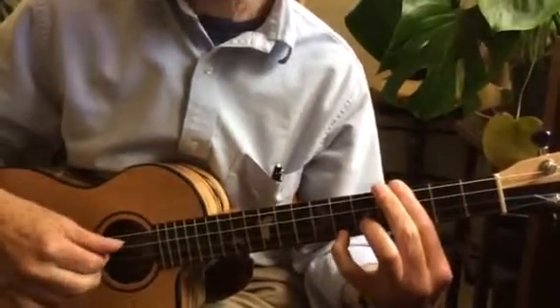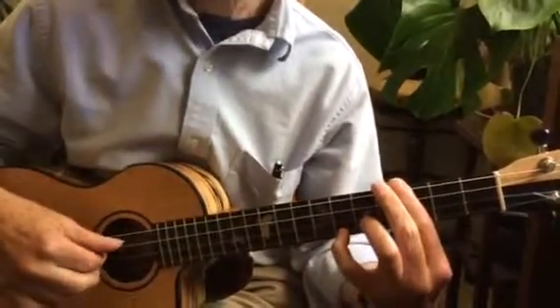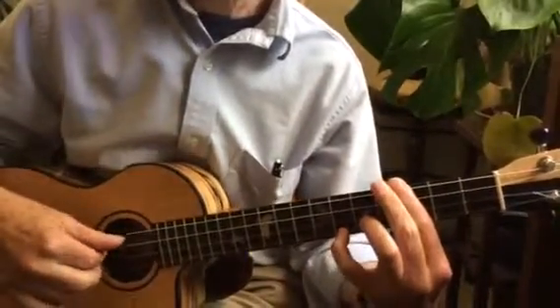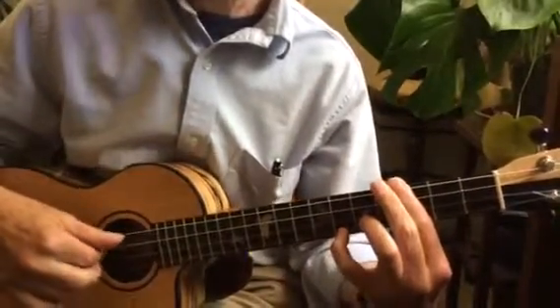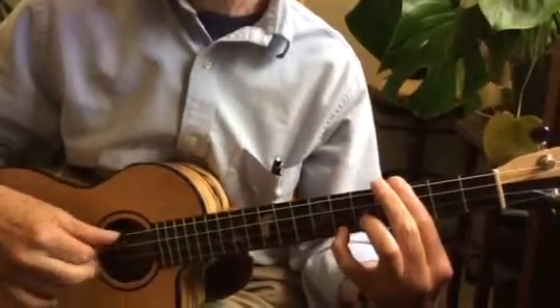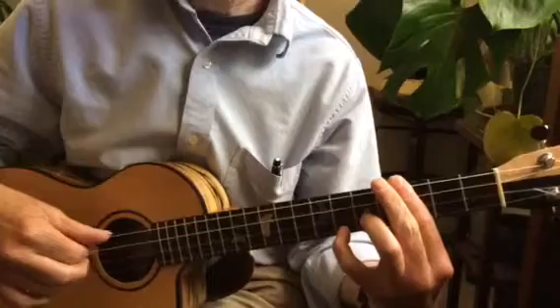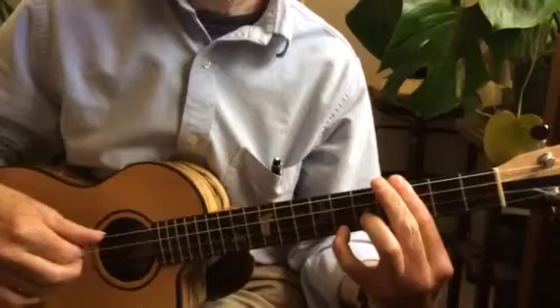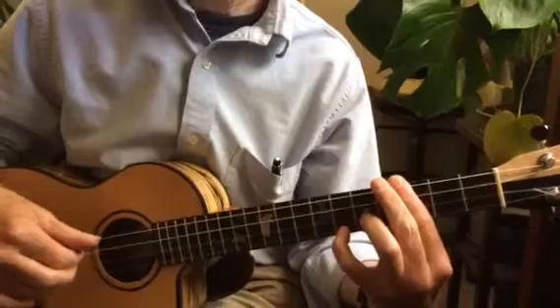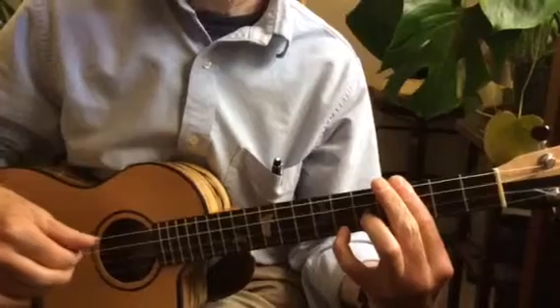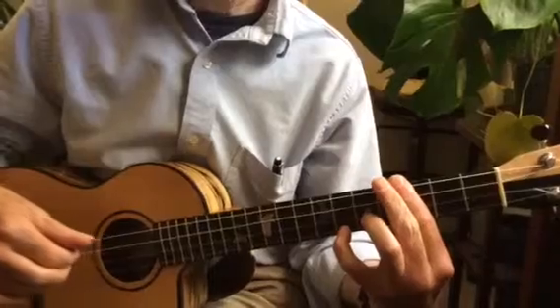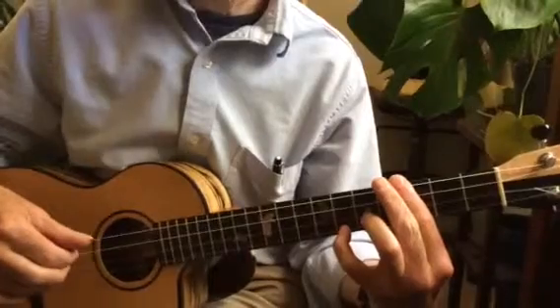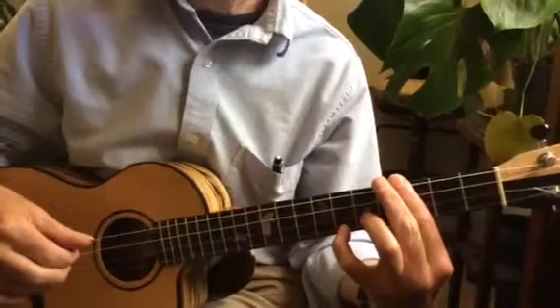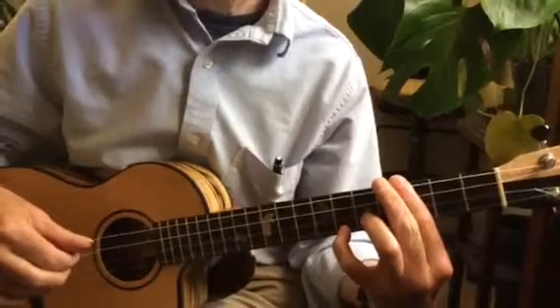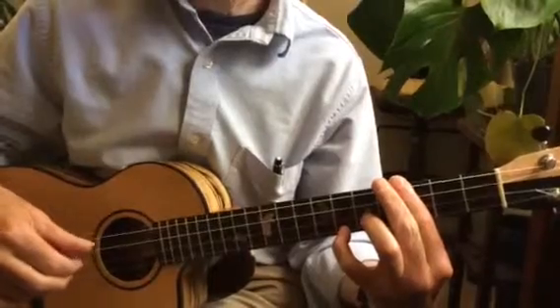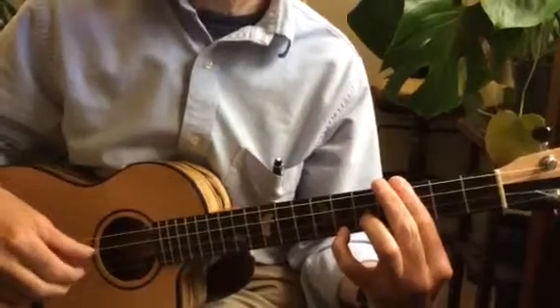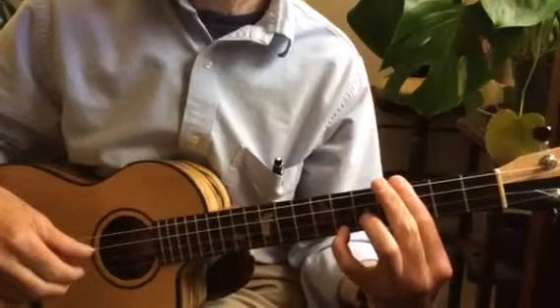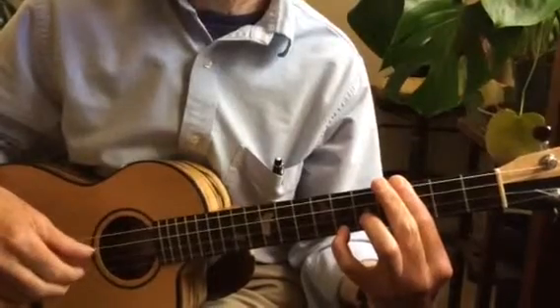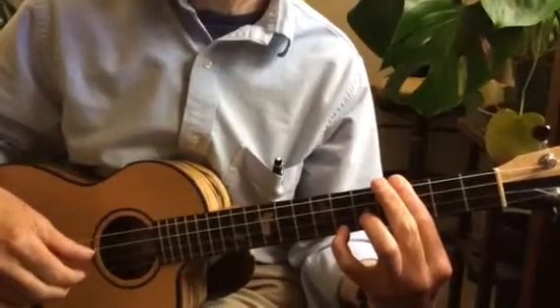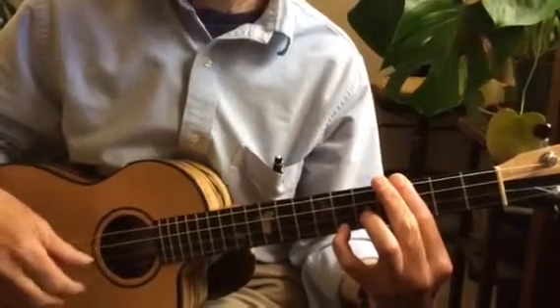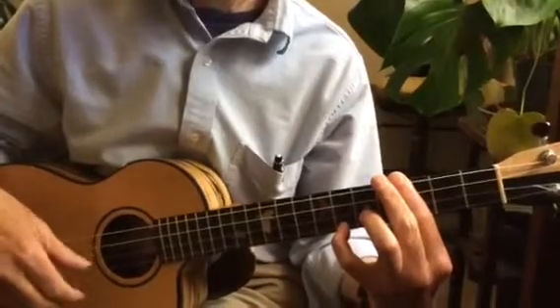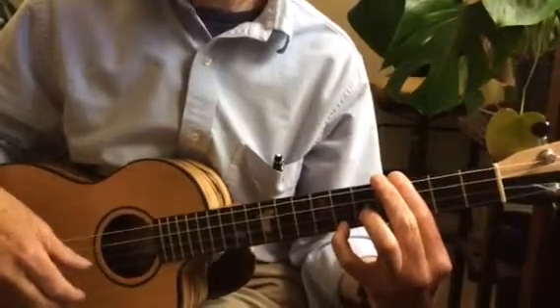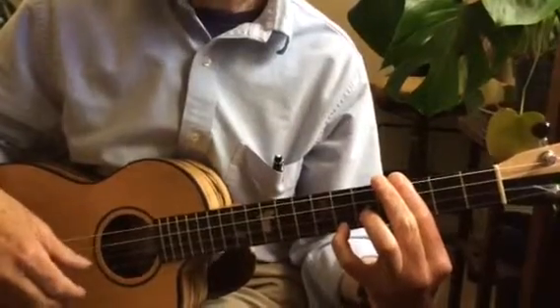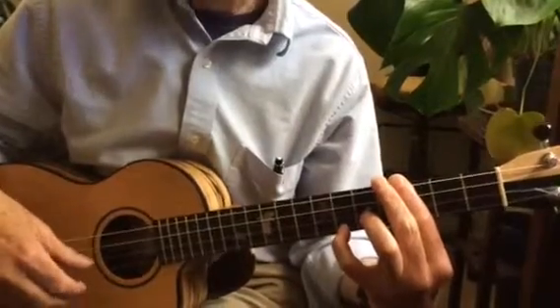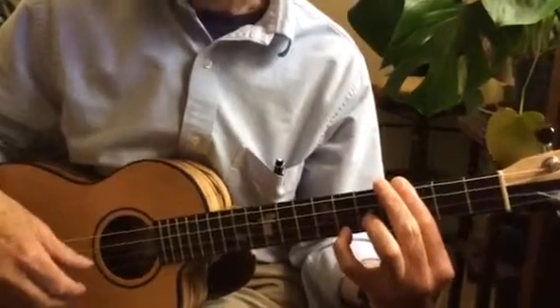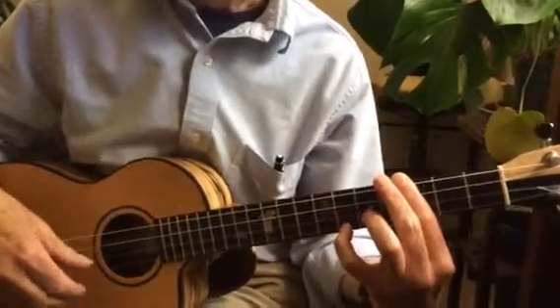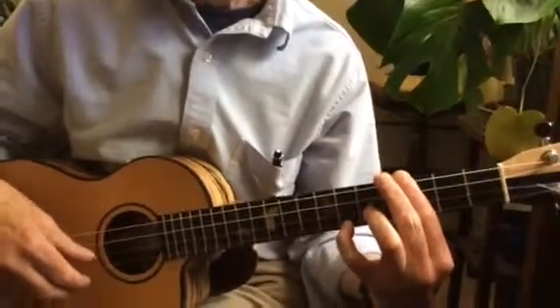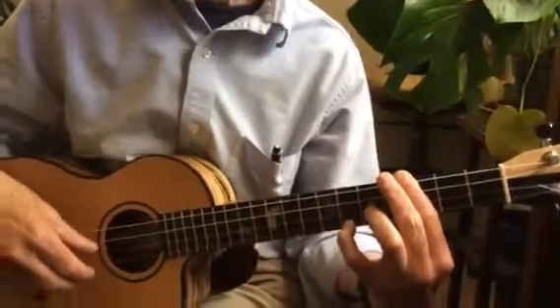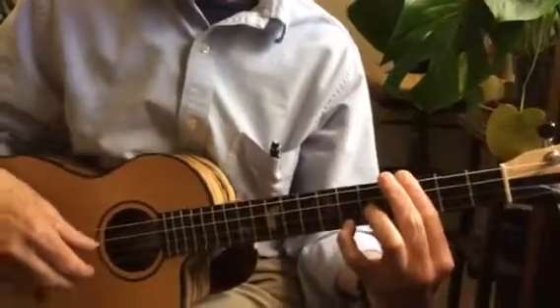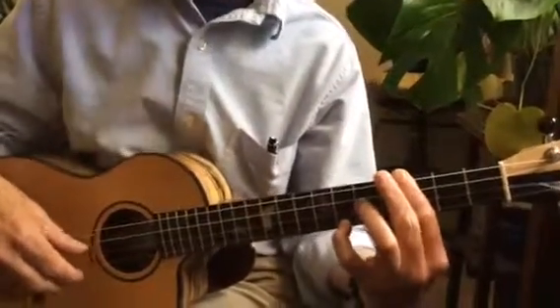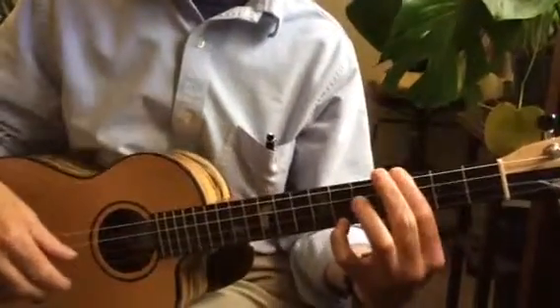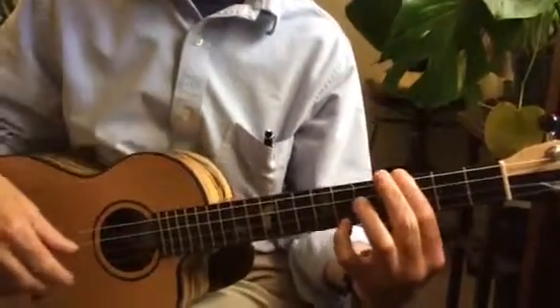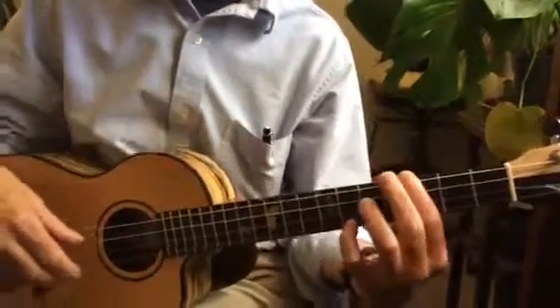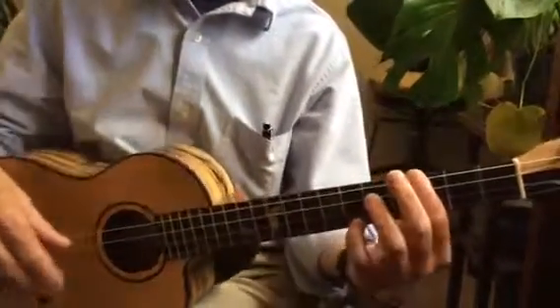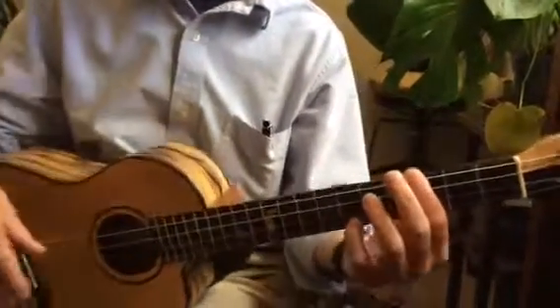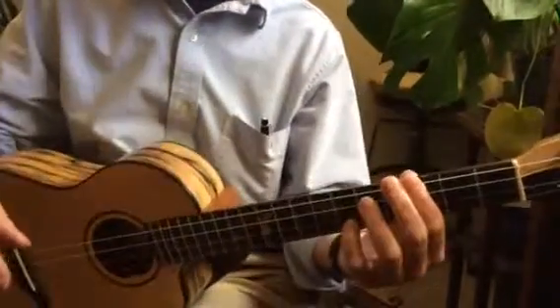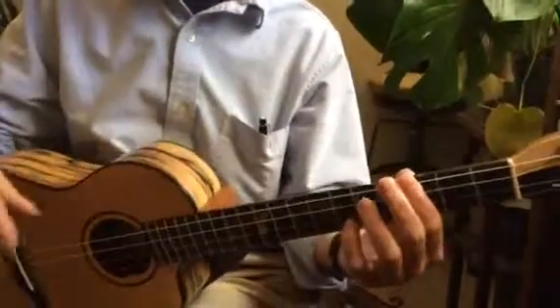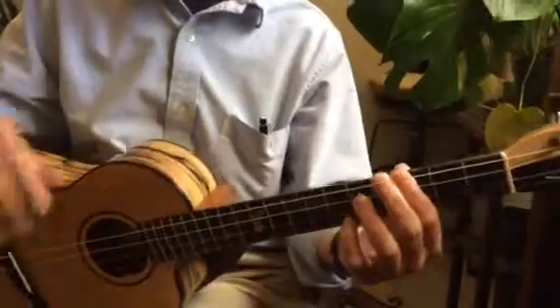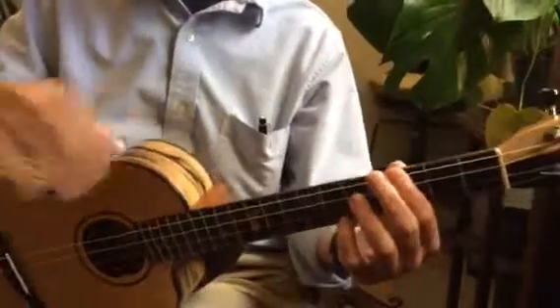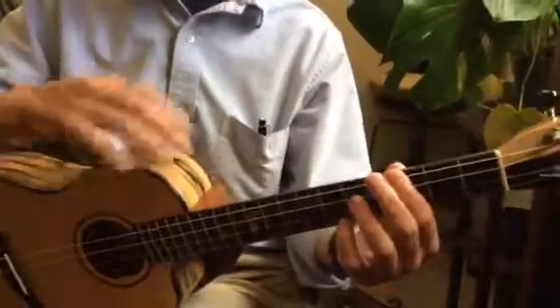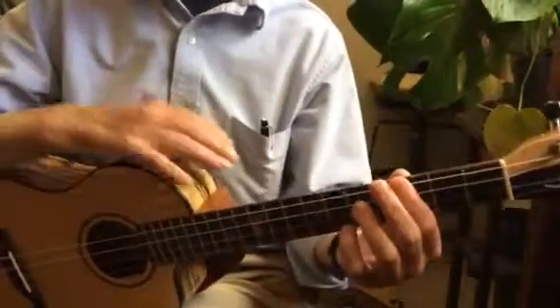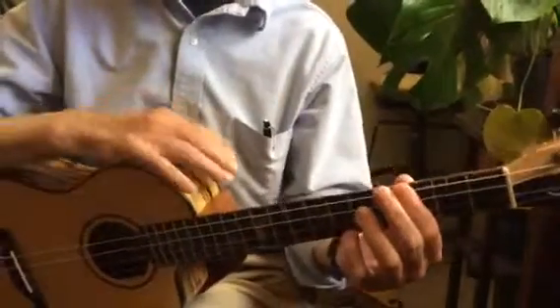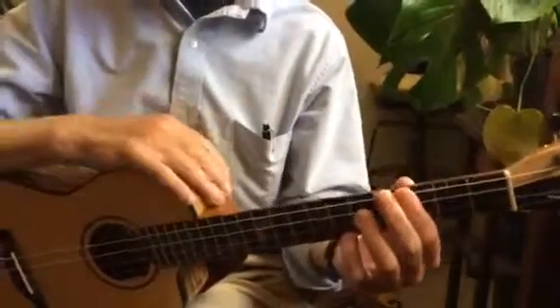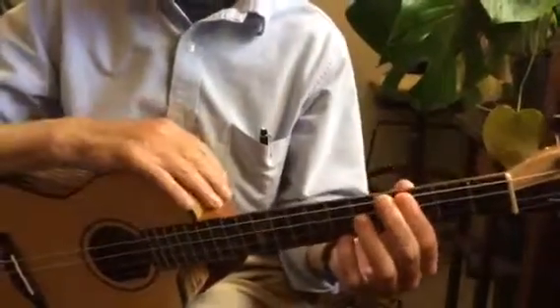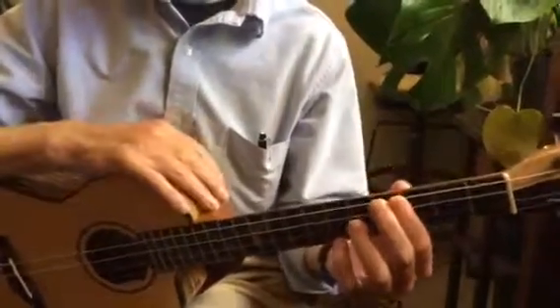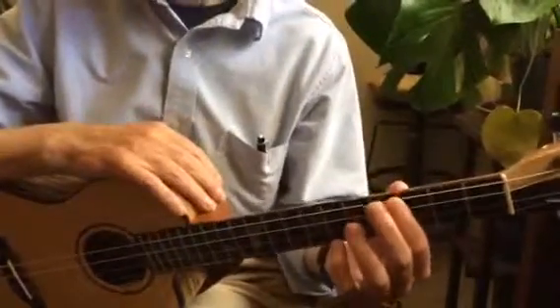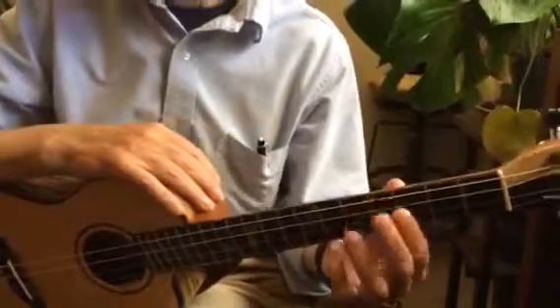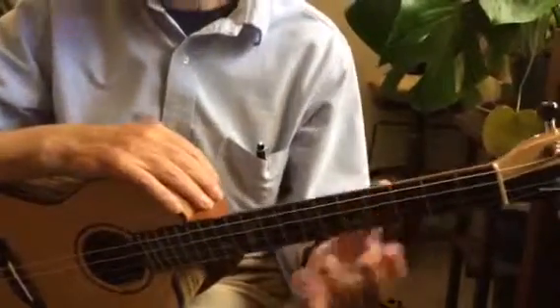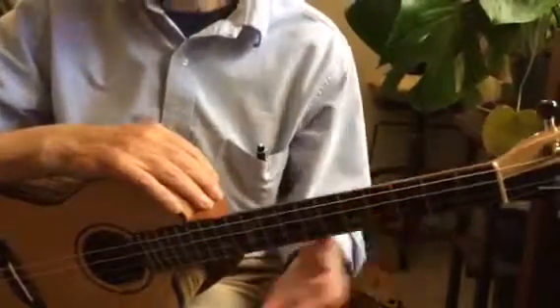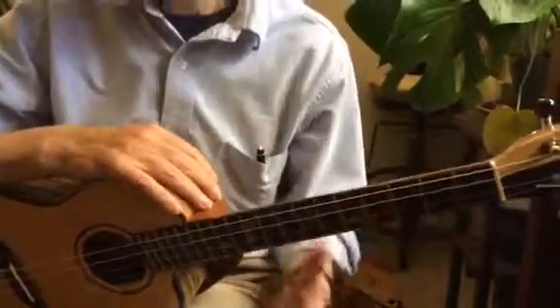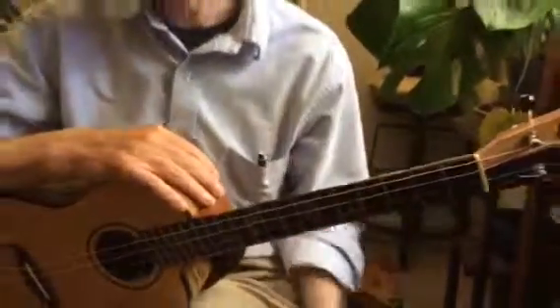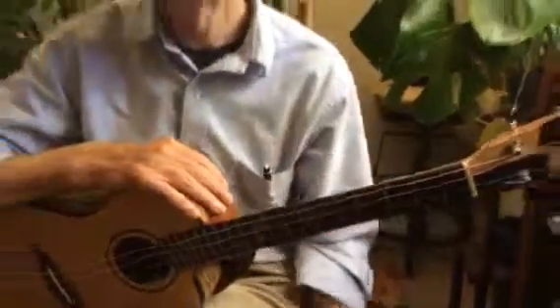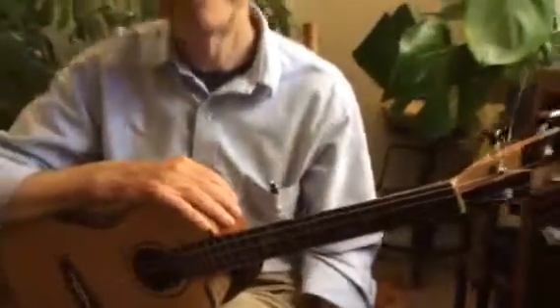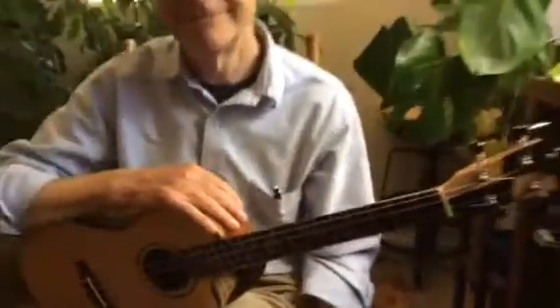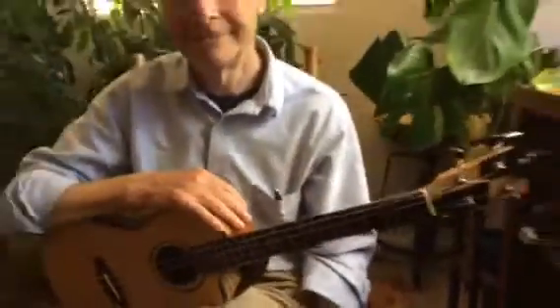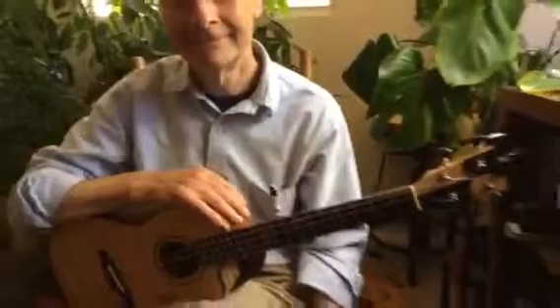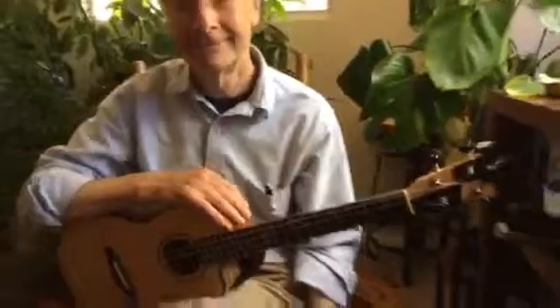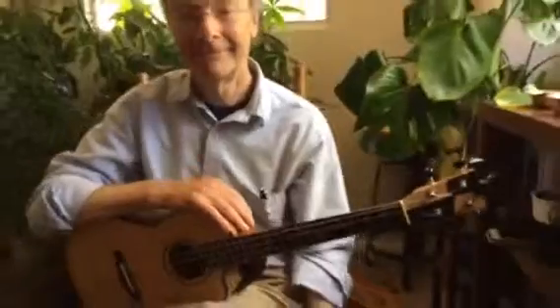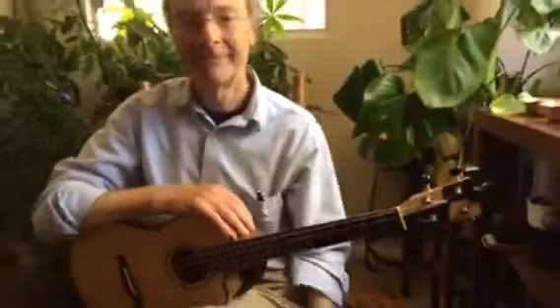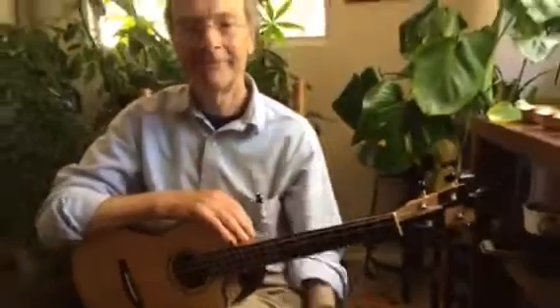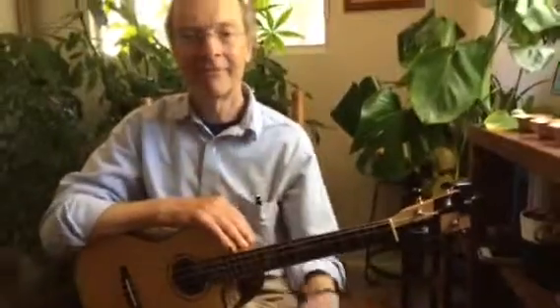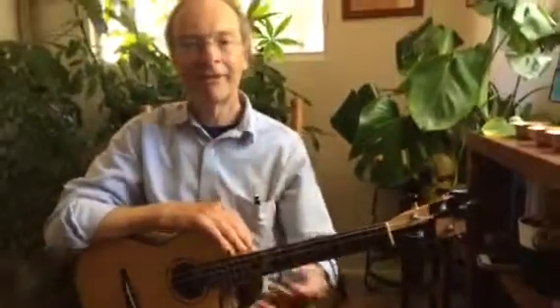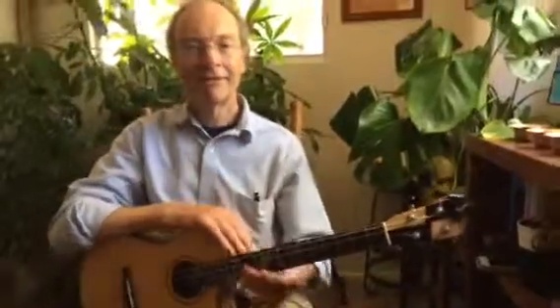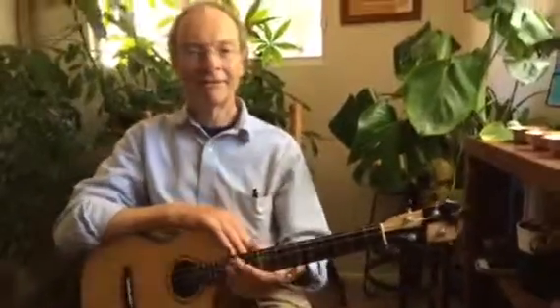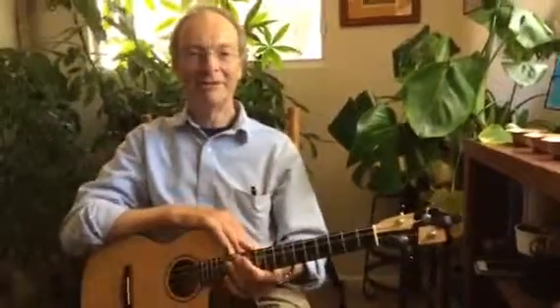And Mary, you're finger picking? Yes, switching to finger picking for that moment. Excellent. Thanks, Malcolm. Thank you.